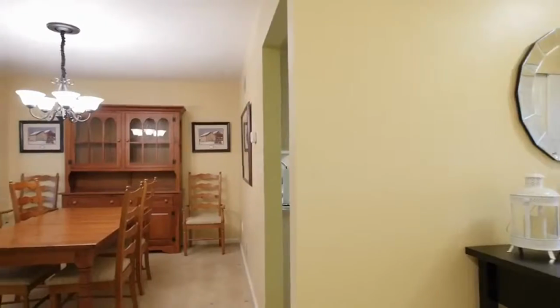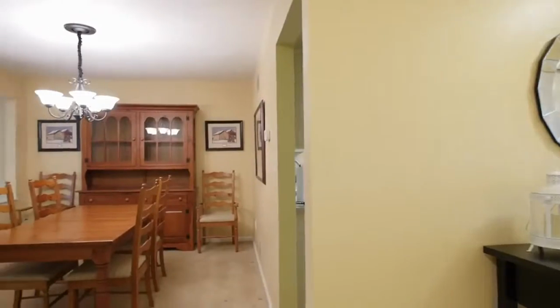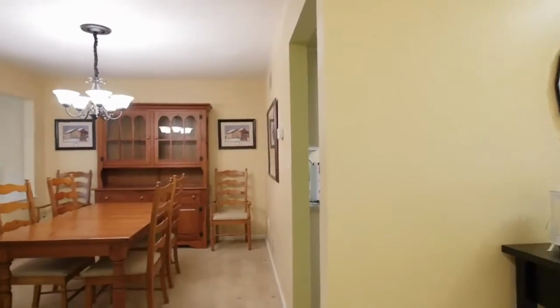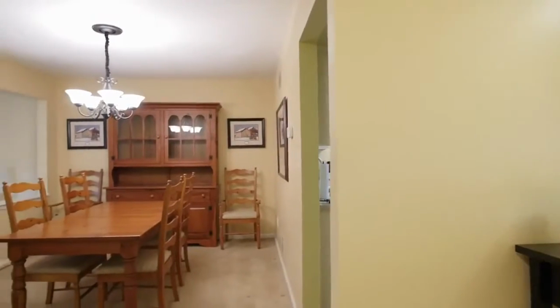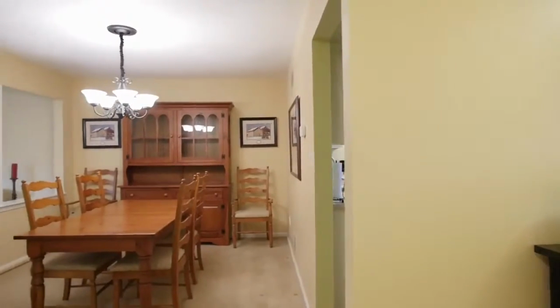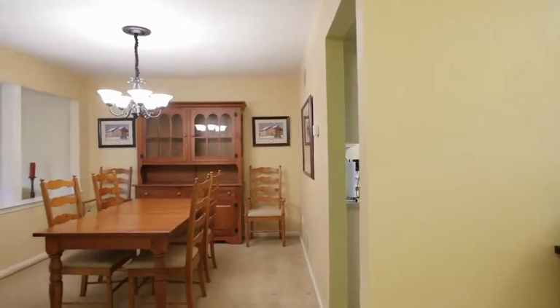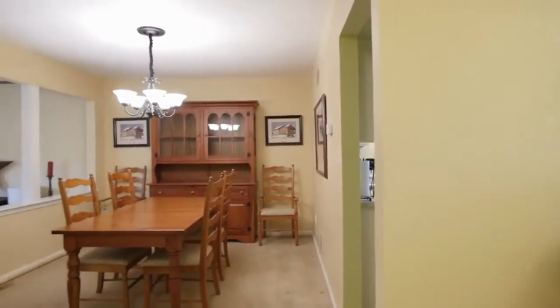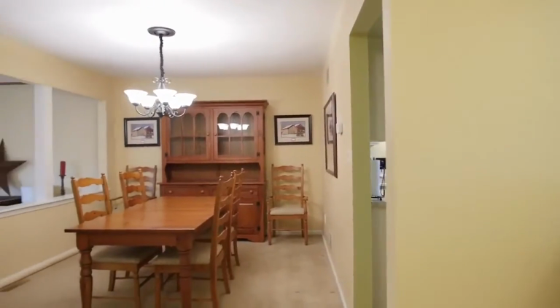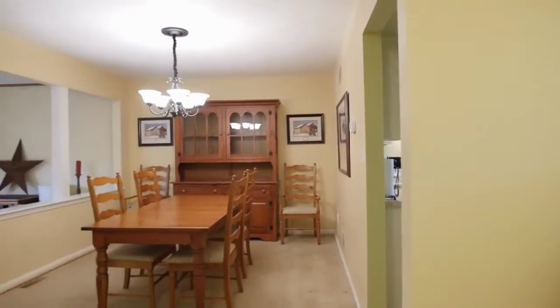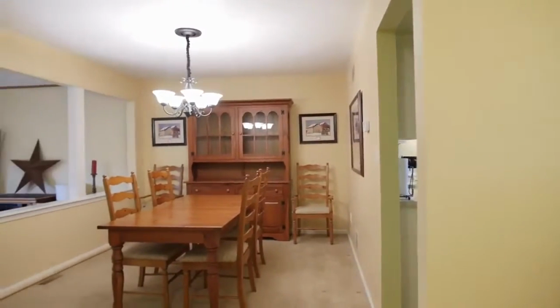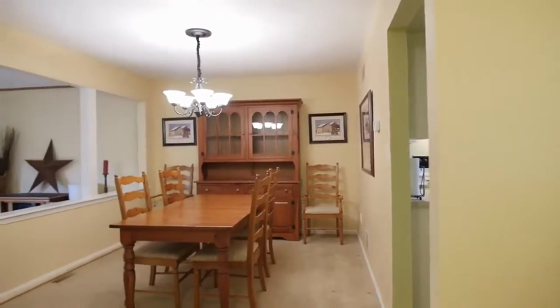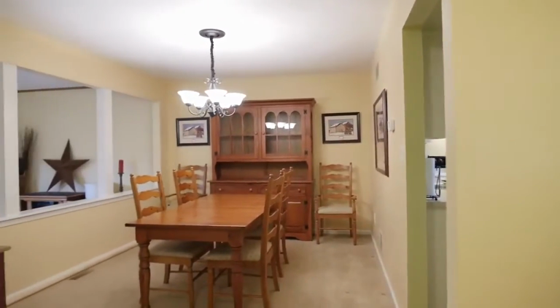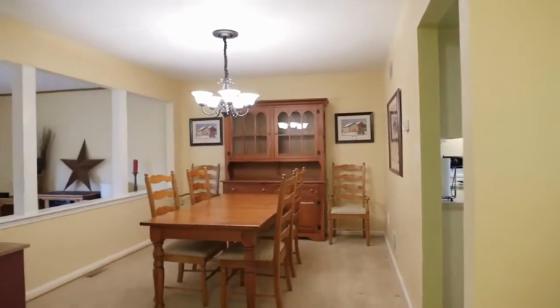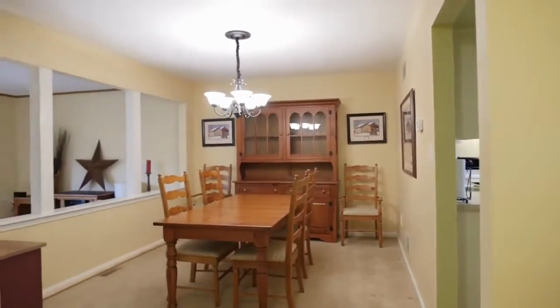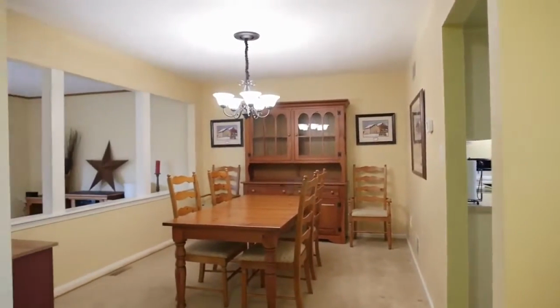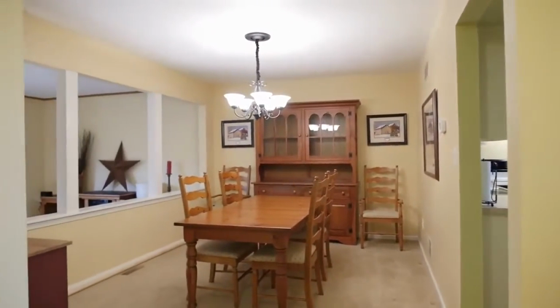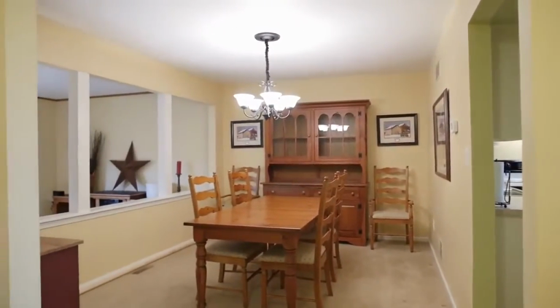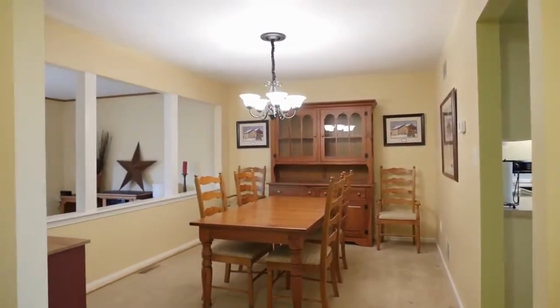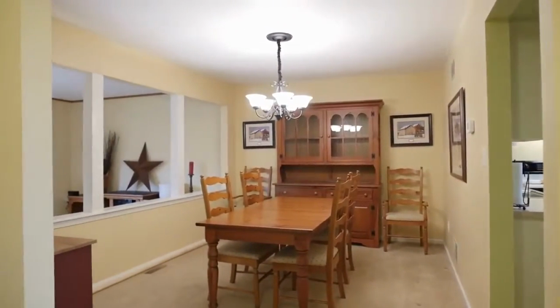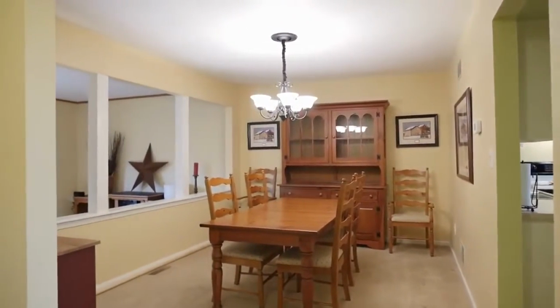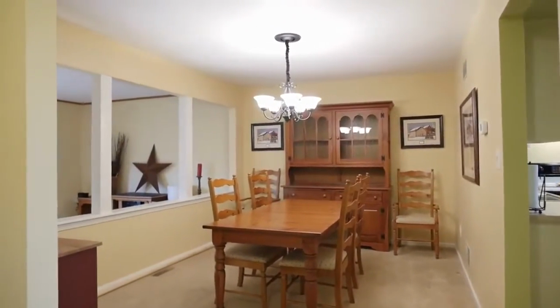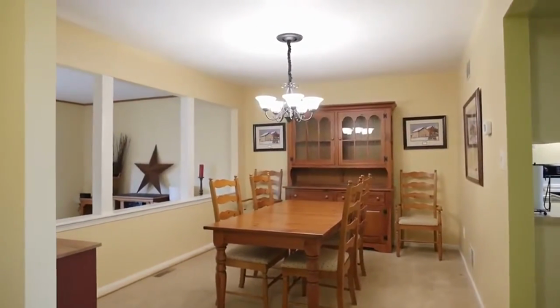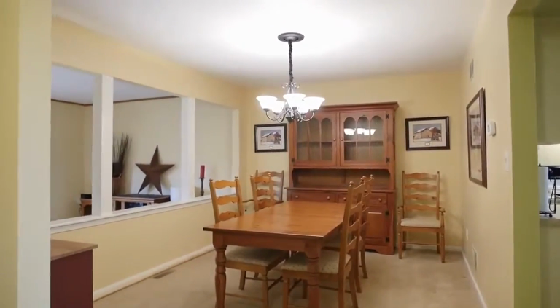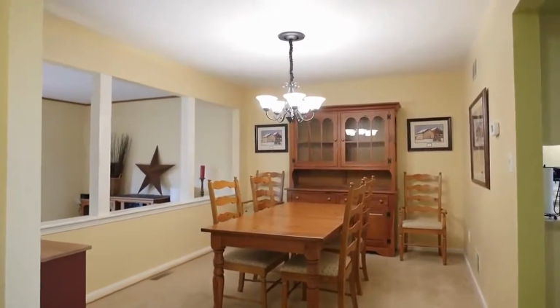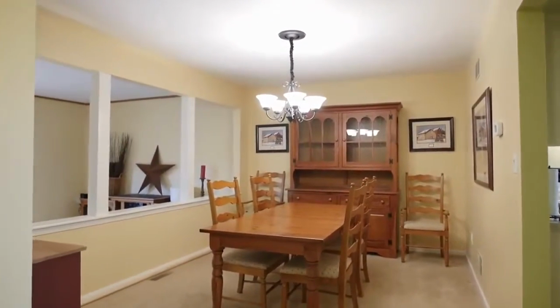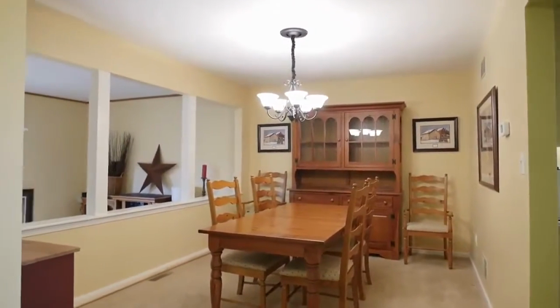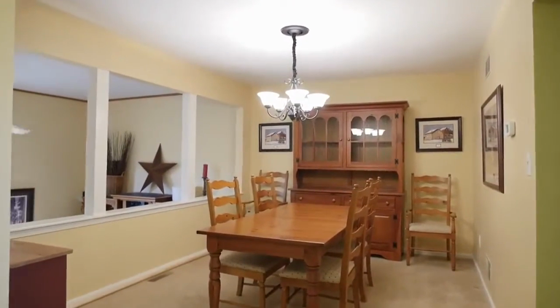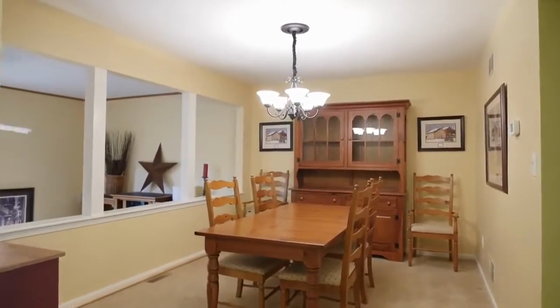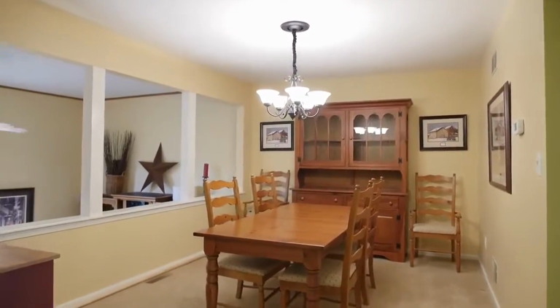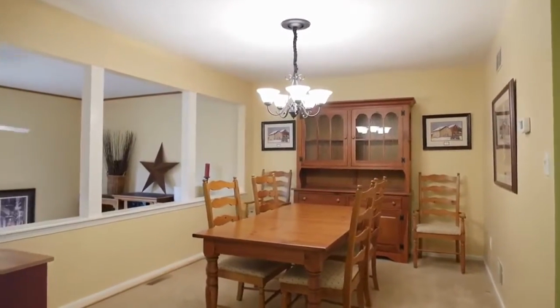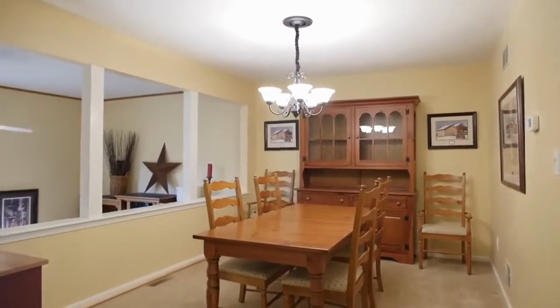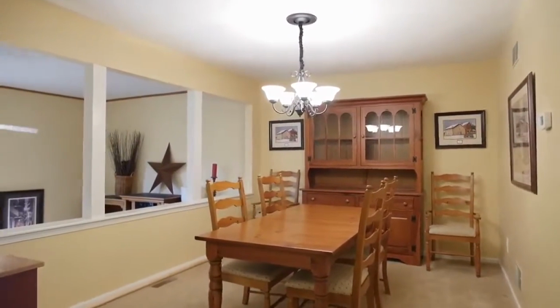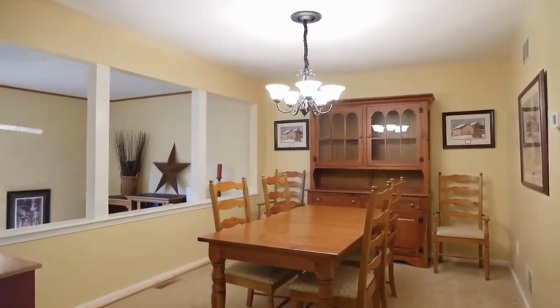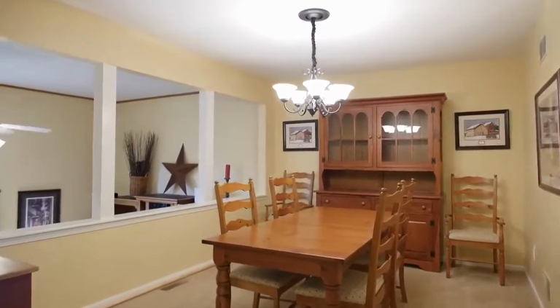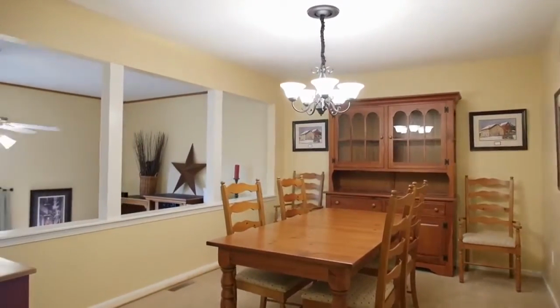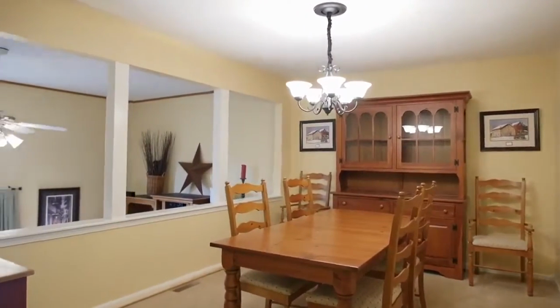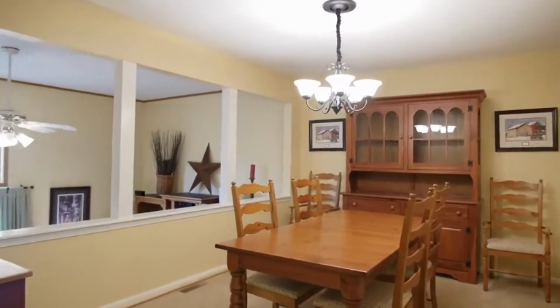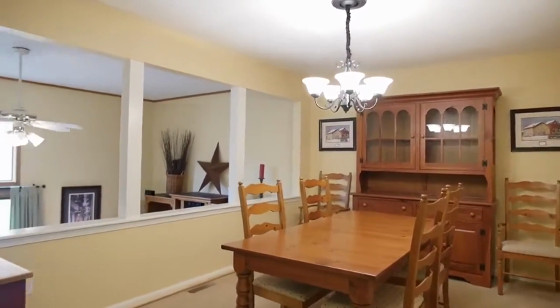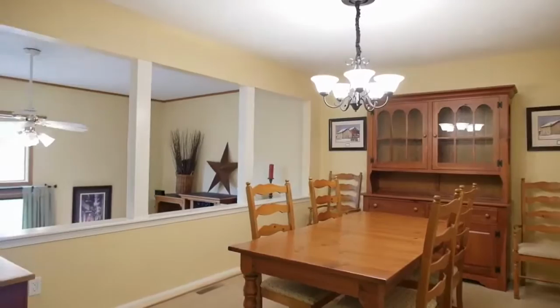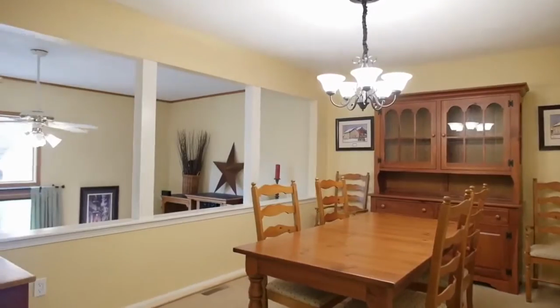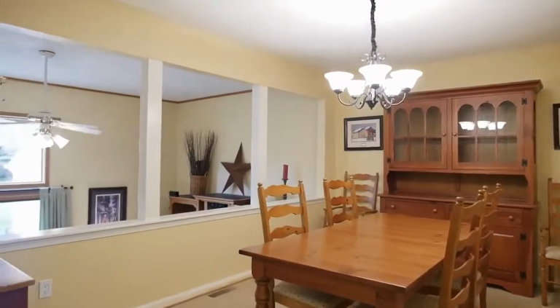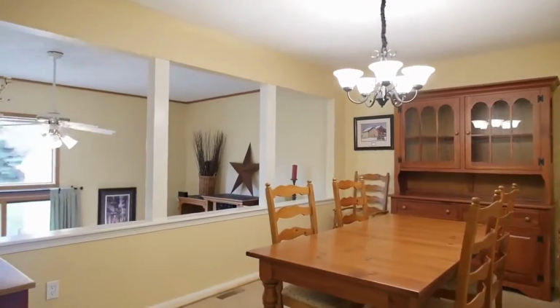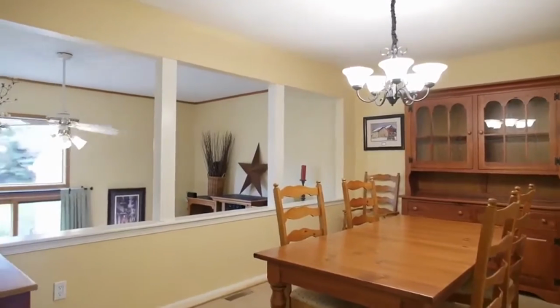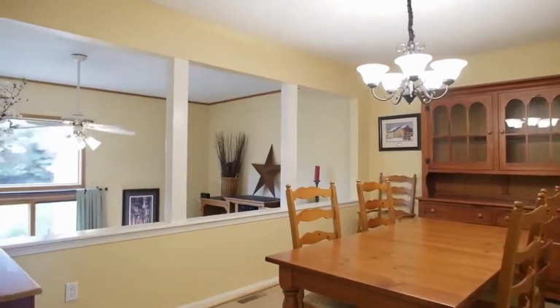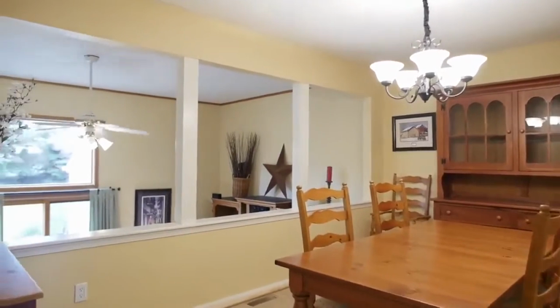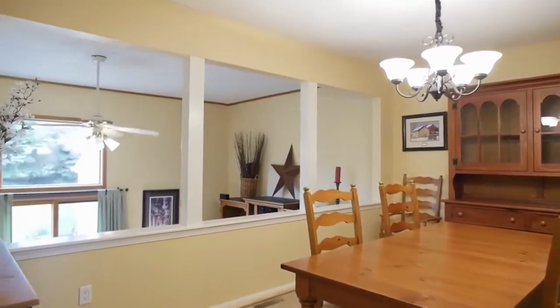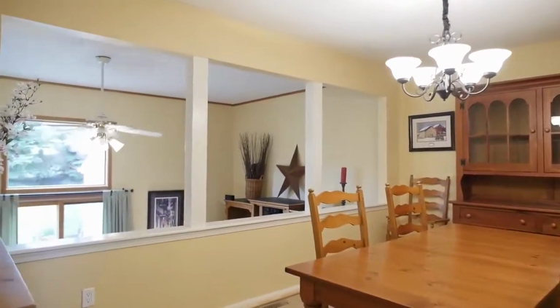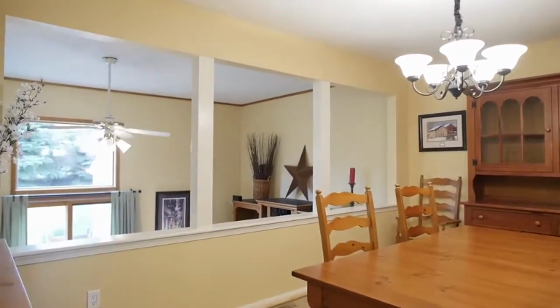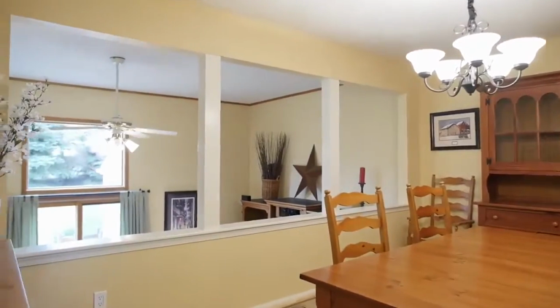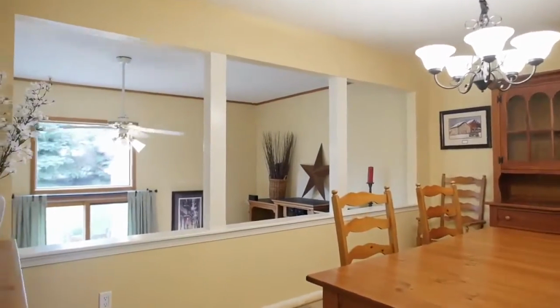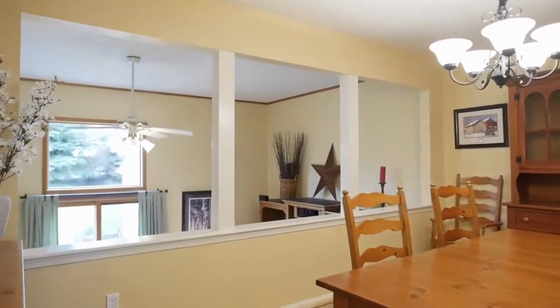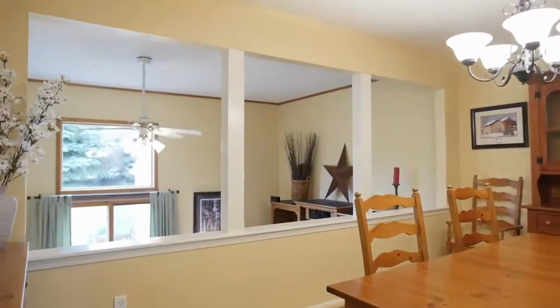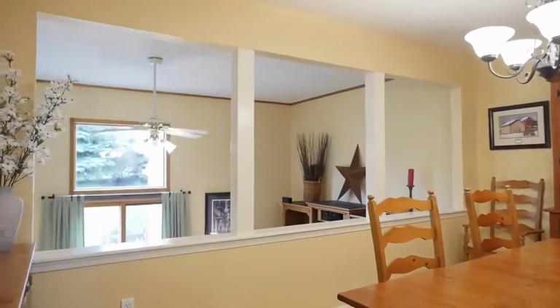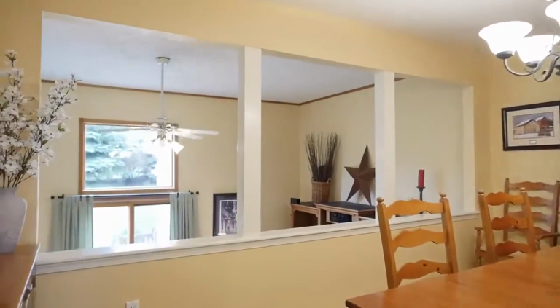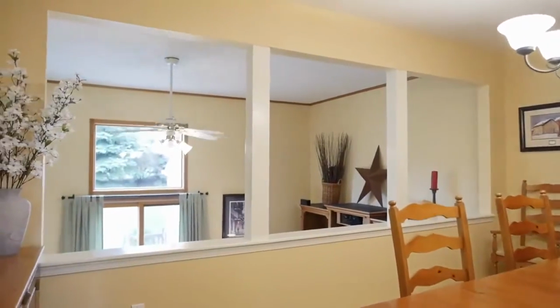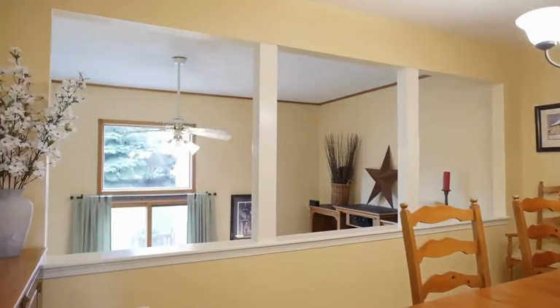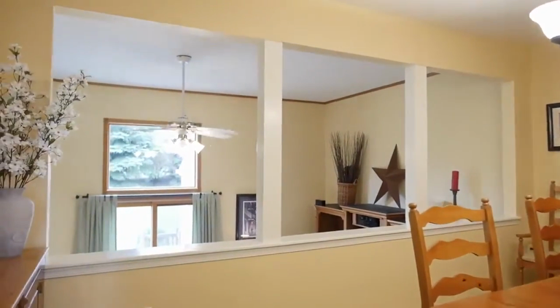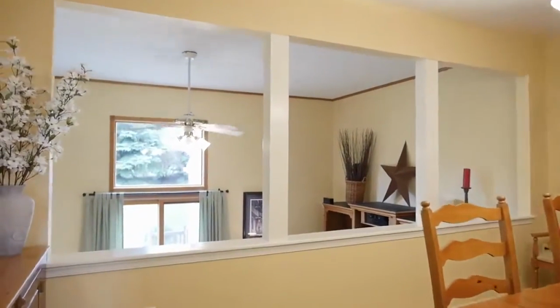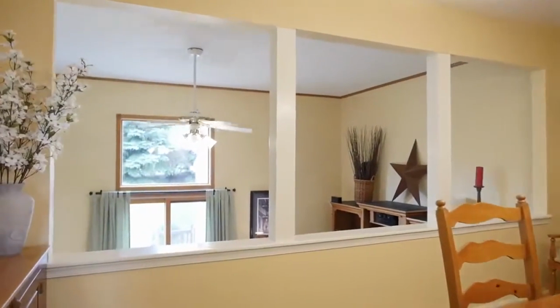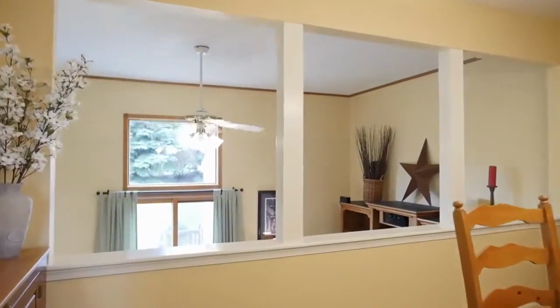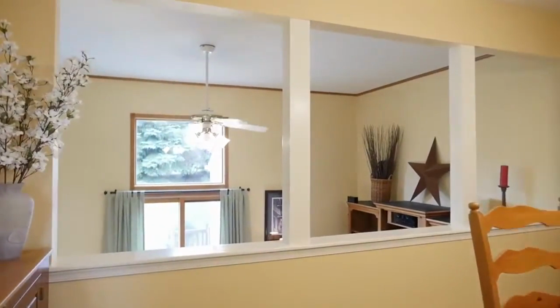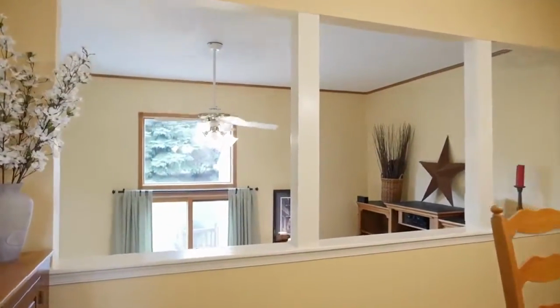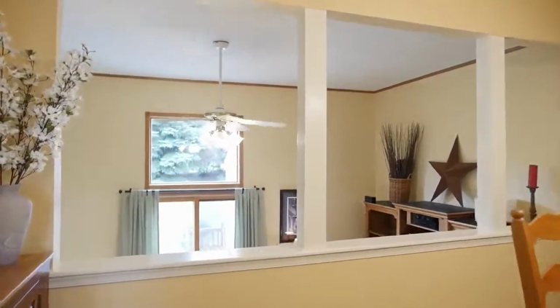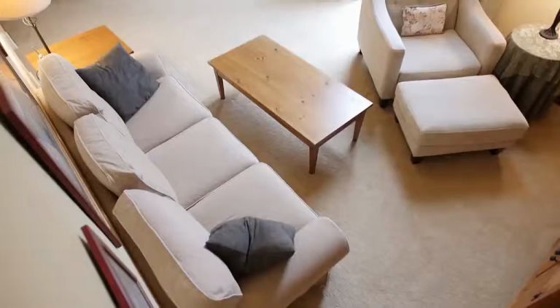The spacious dining room enjoys an open appeal while it overlooks the living room below, and it has direct access to the kitchen.